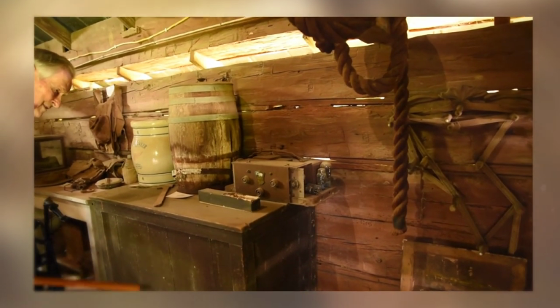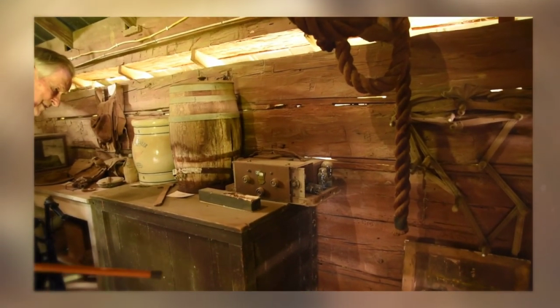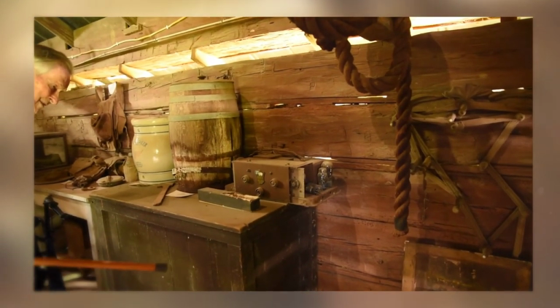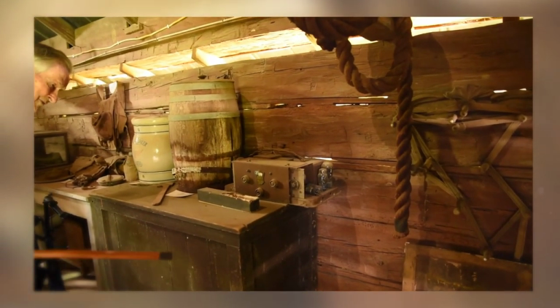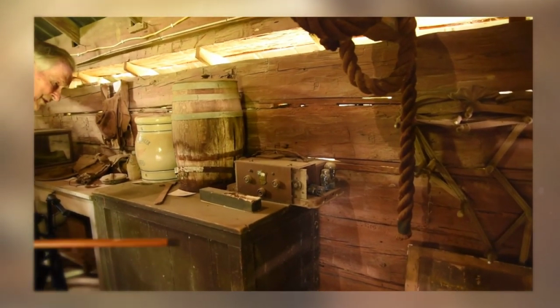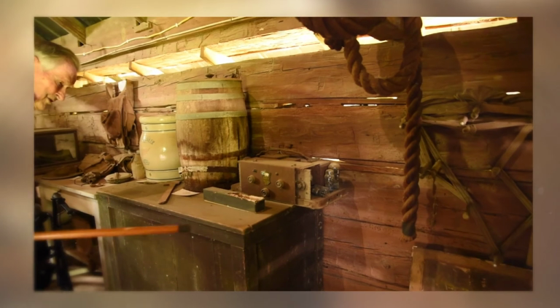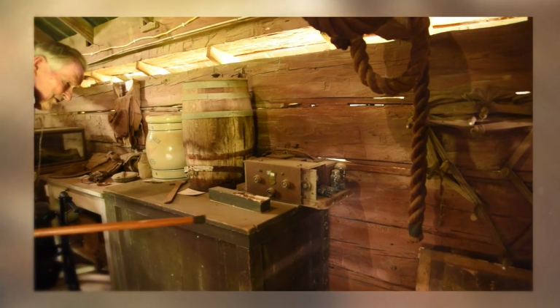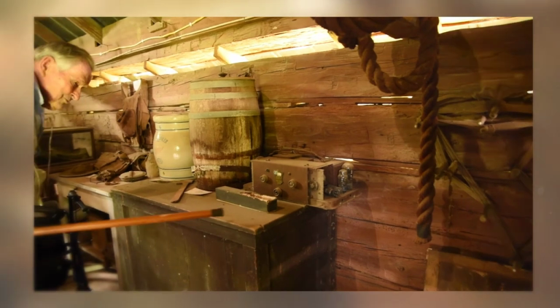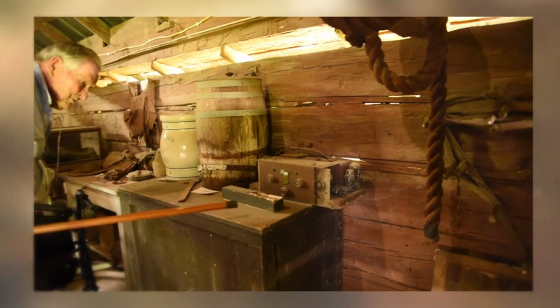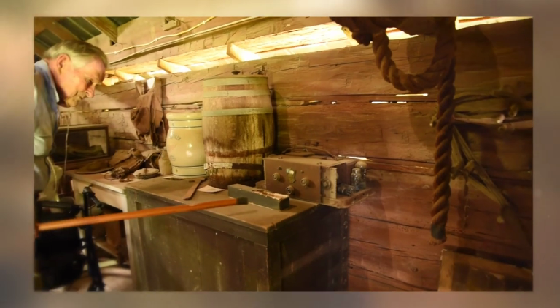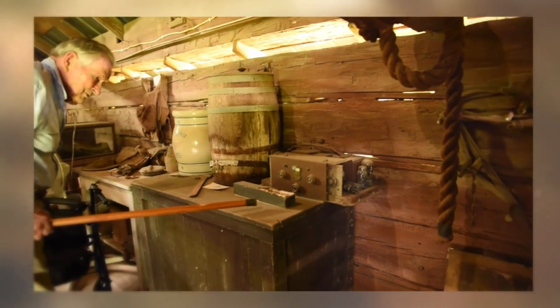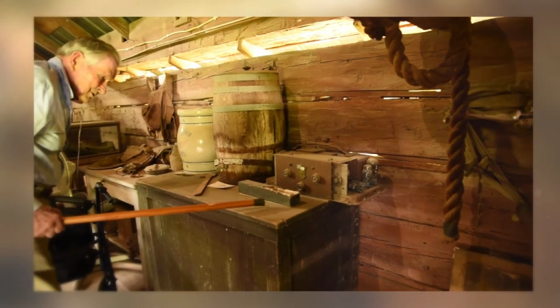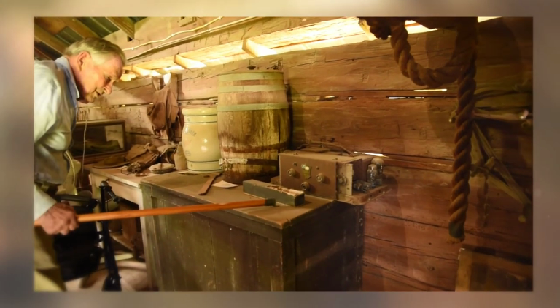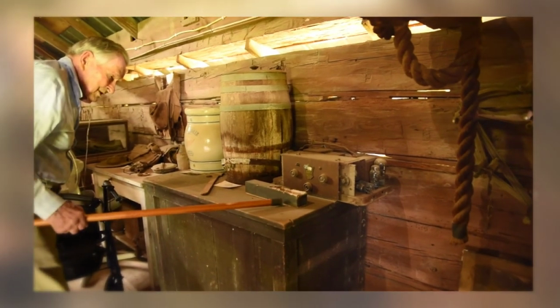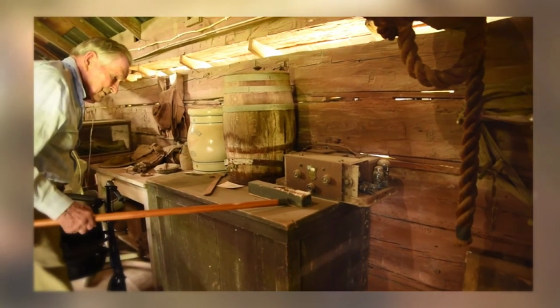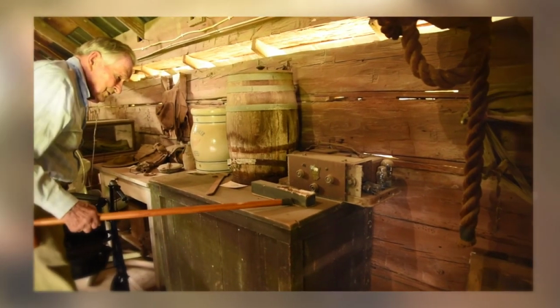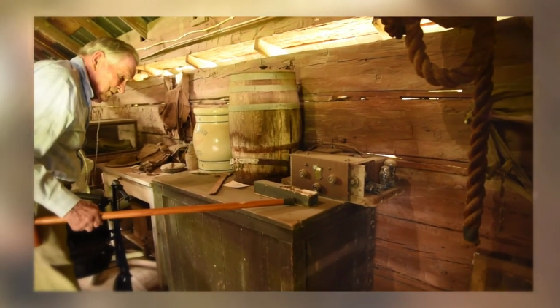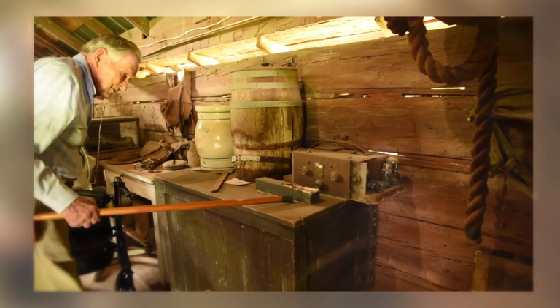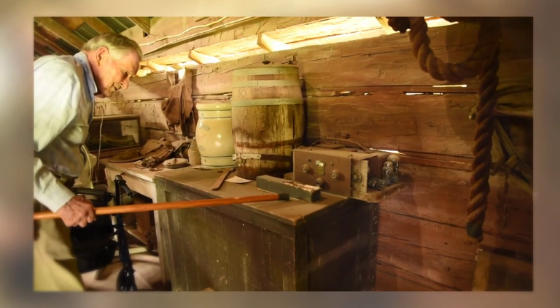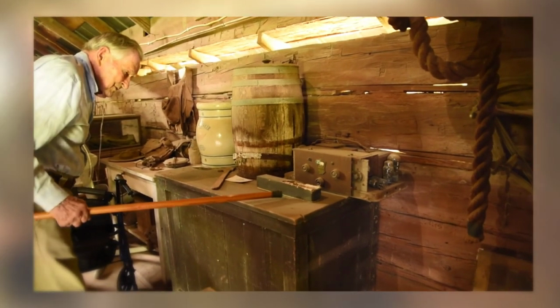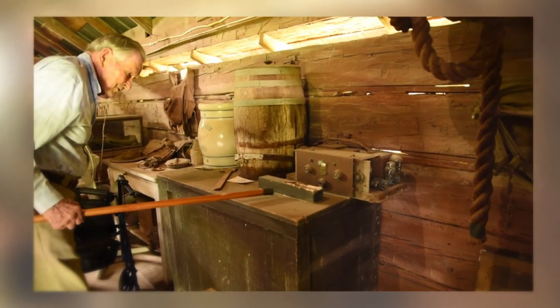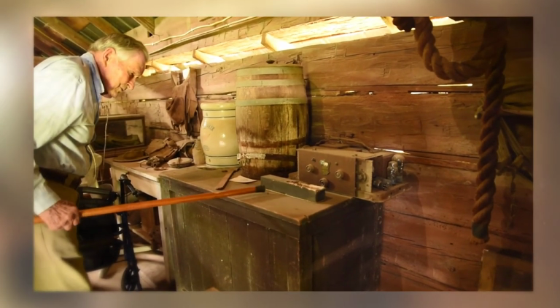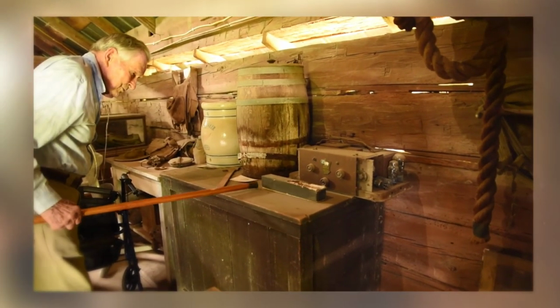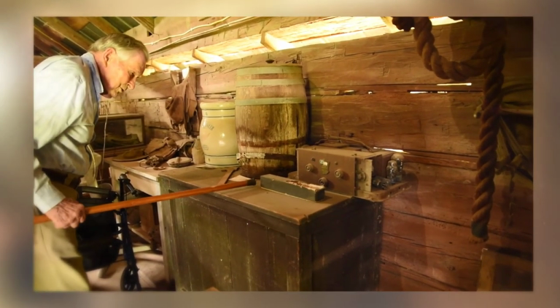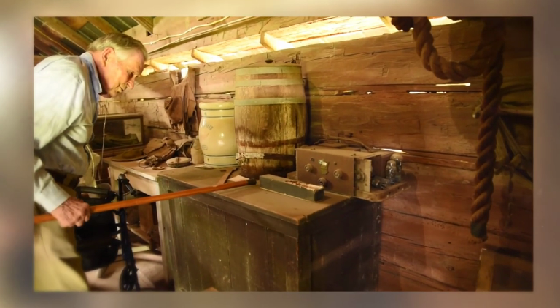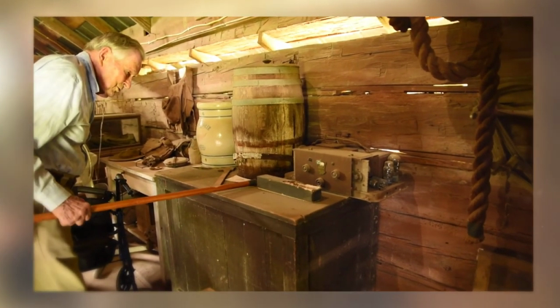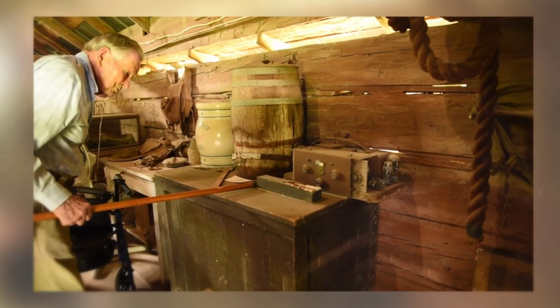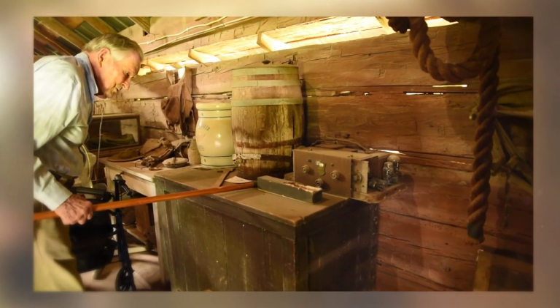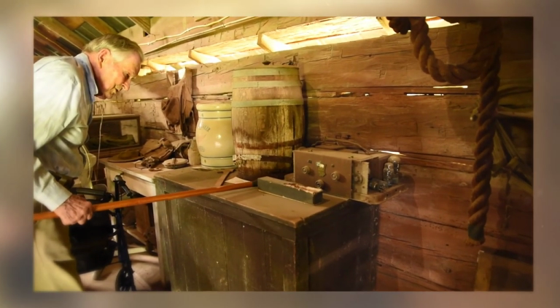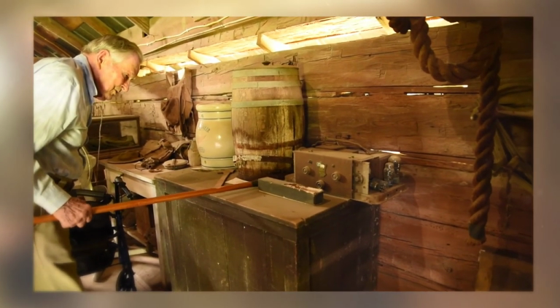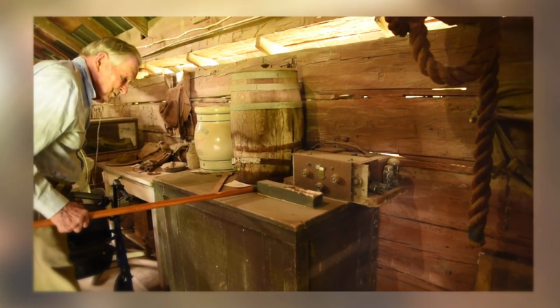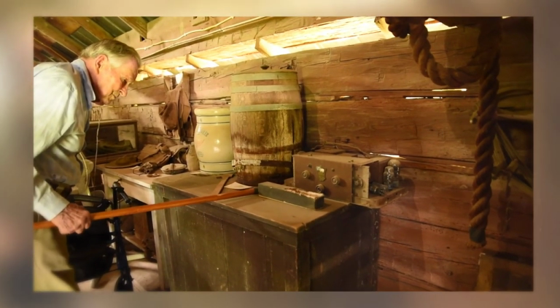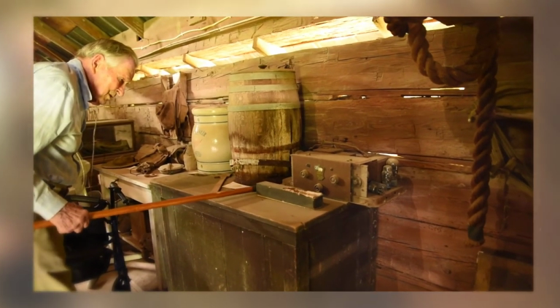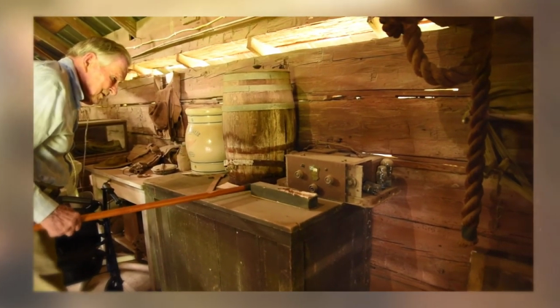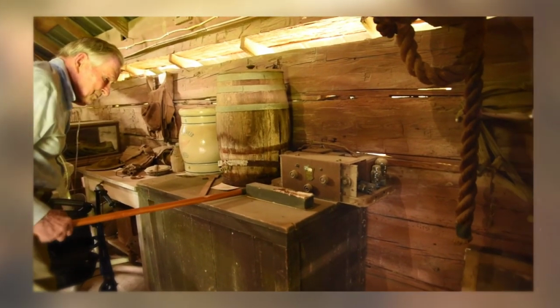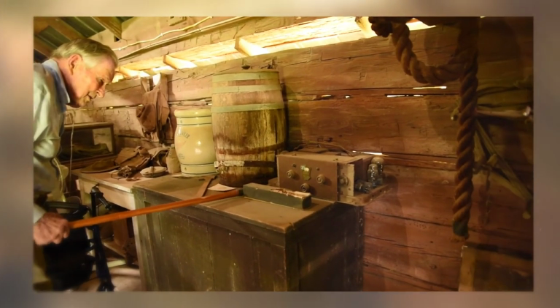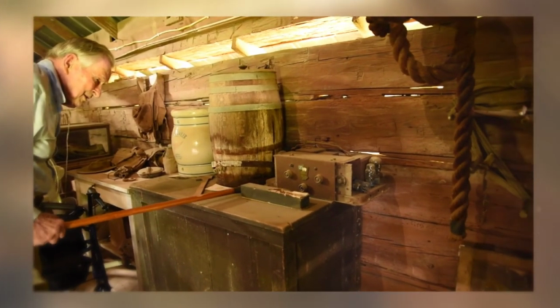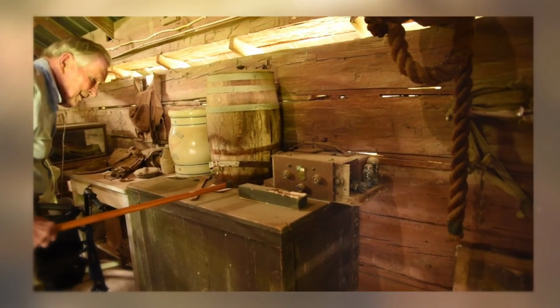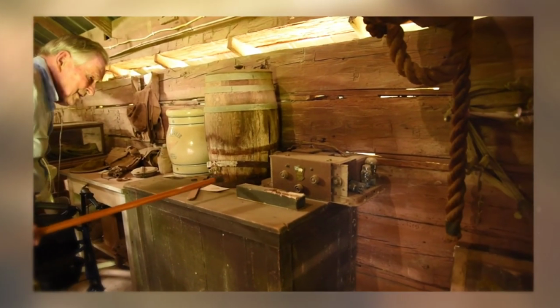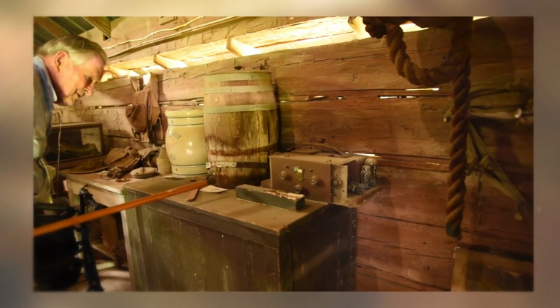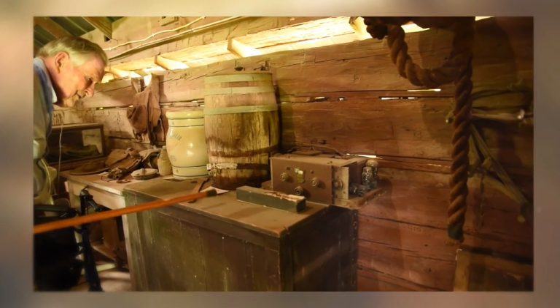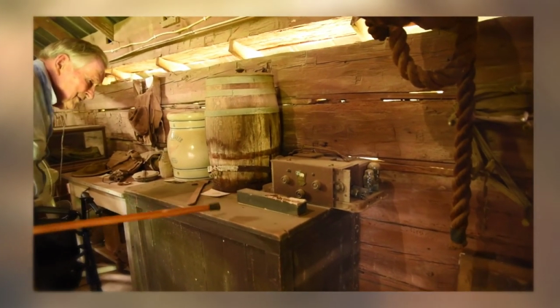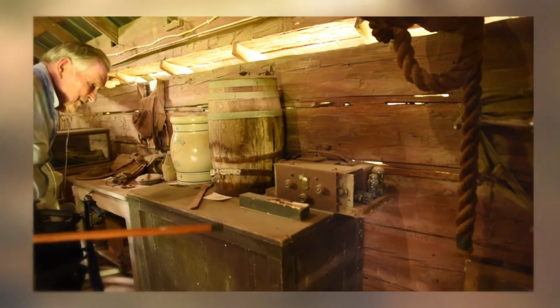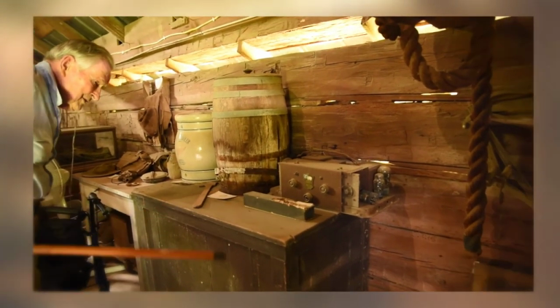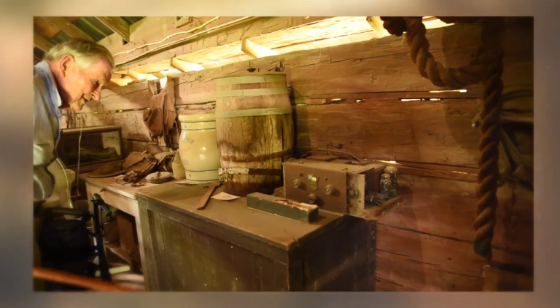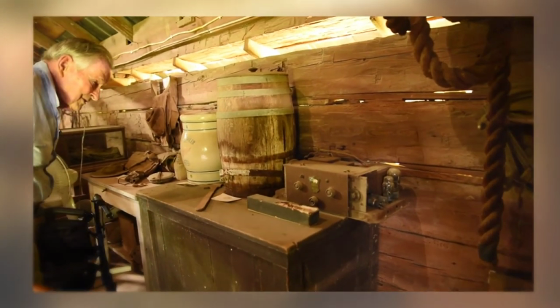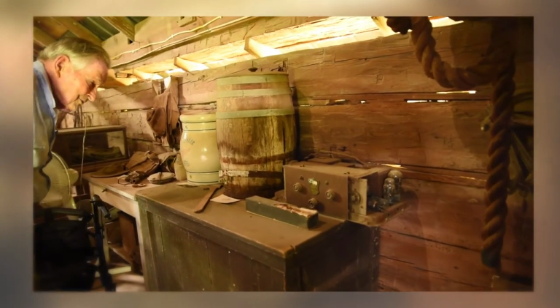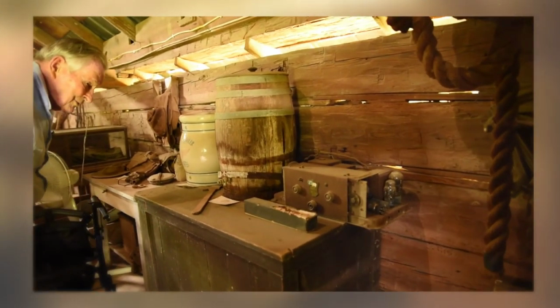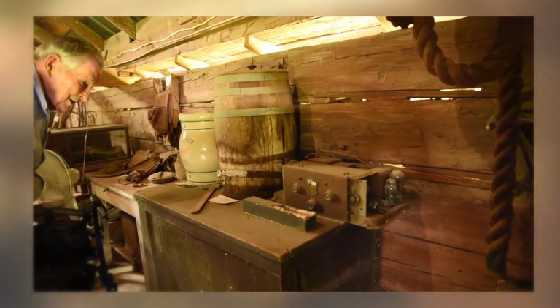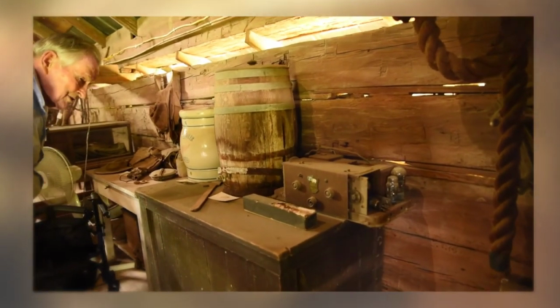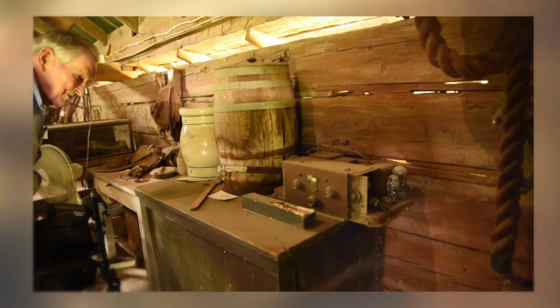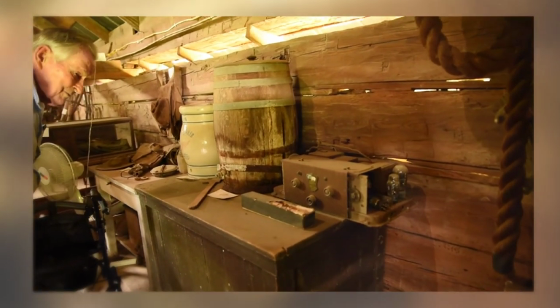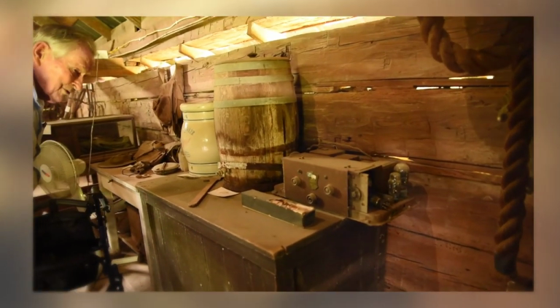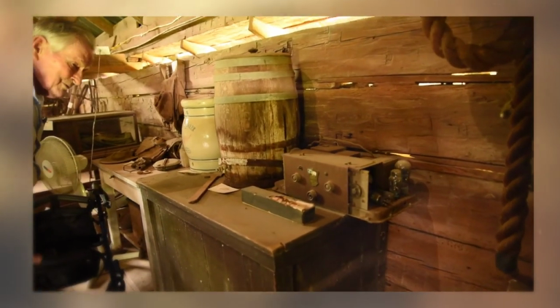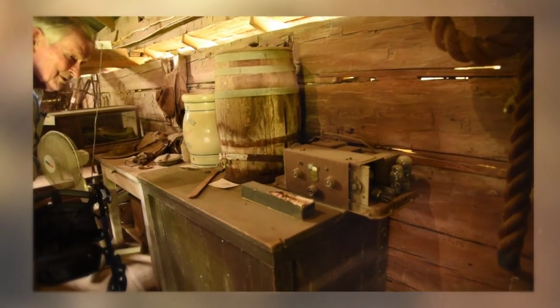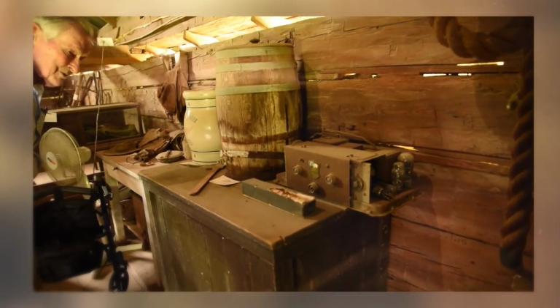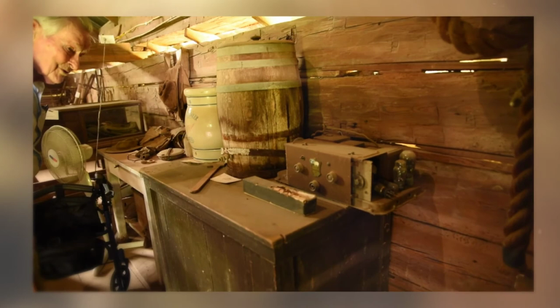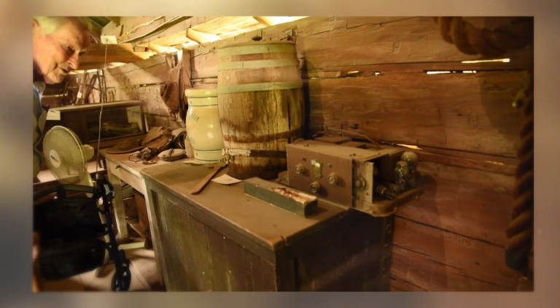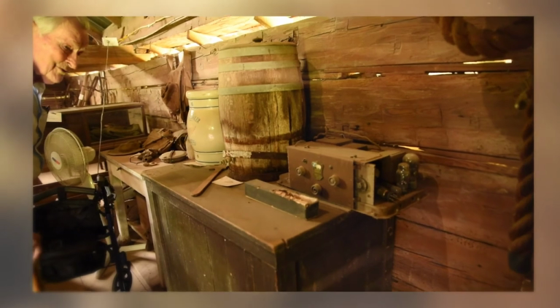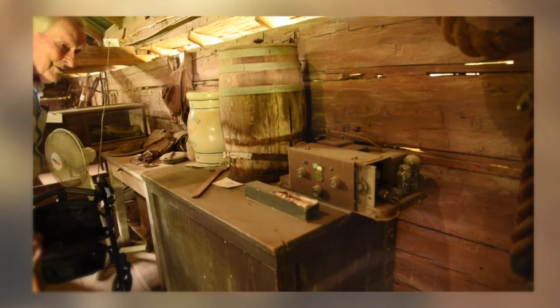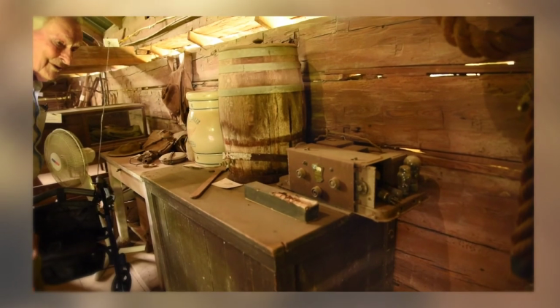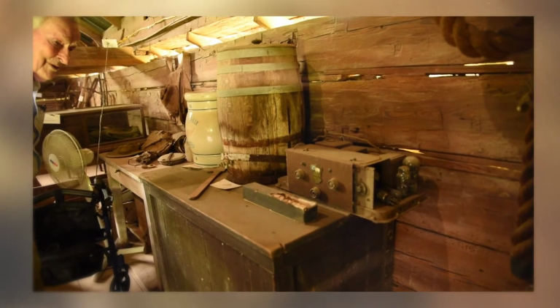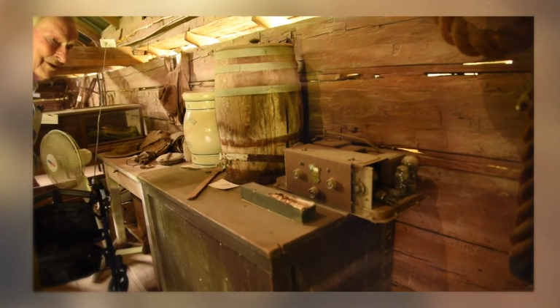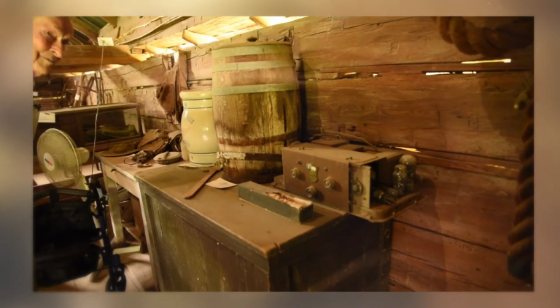And this is what was left of a roll that went on a player piano — the rats had pretty well chewed it up.